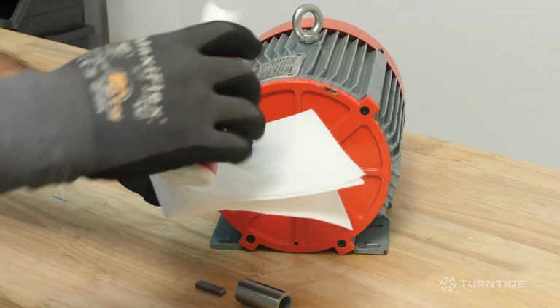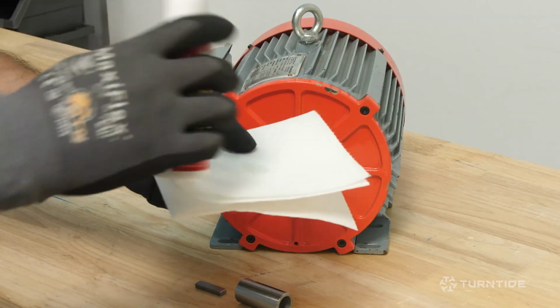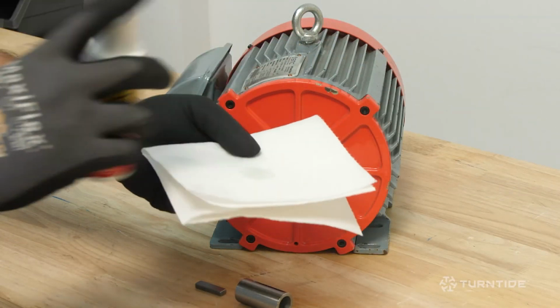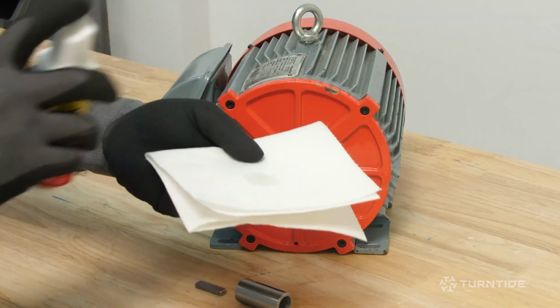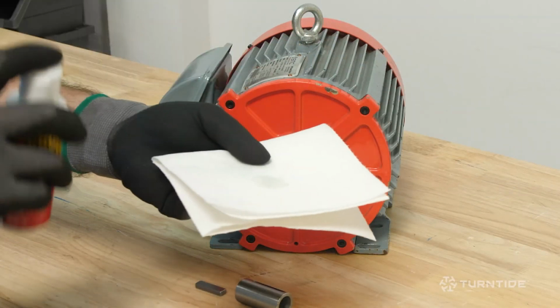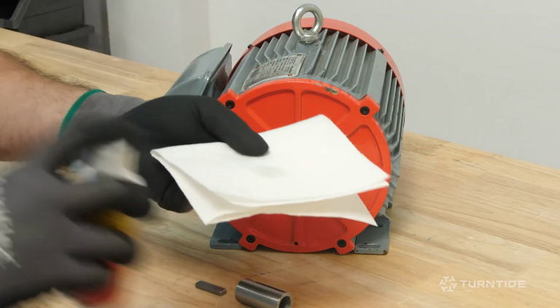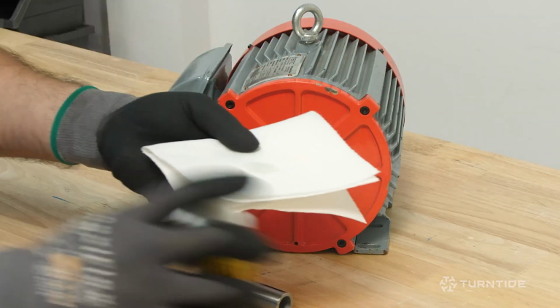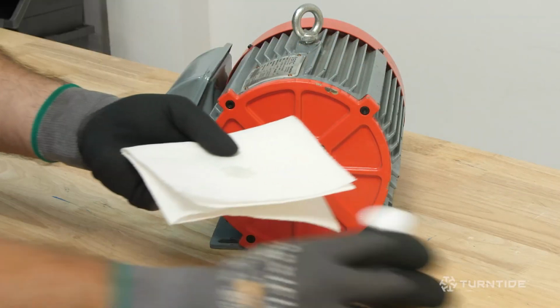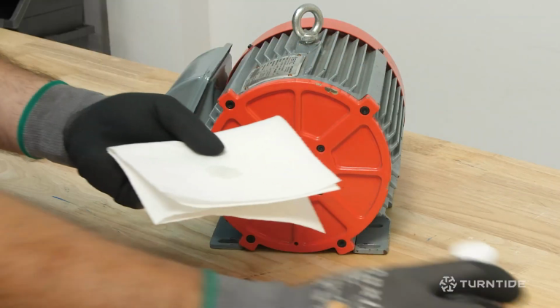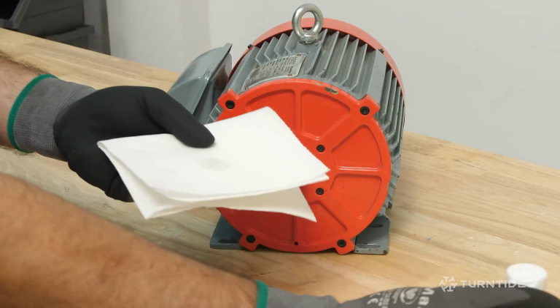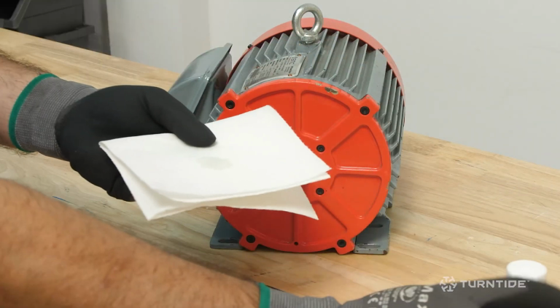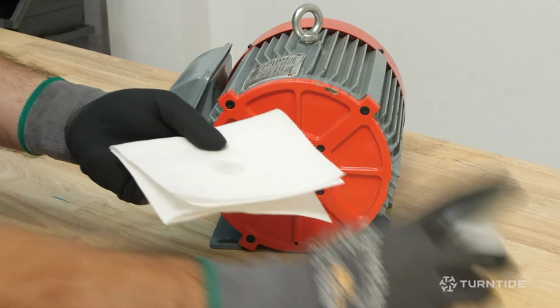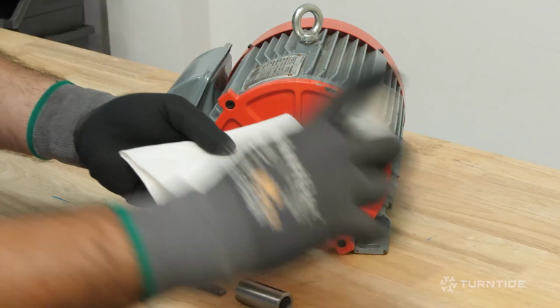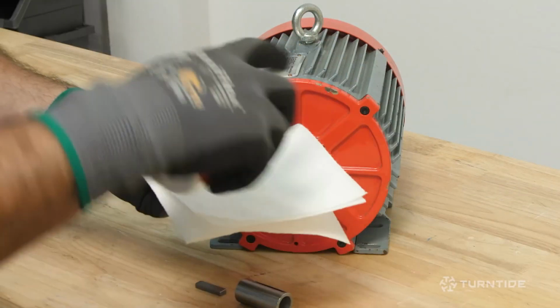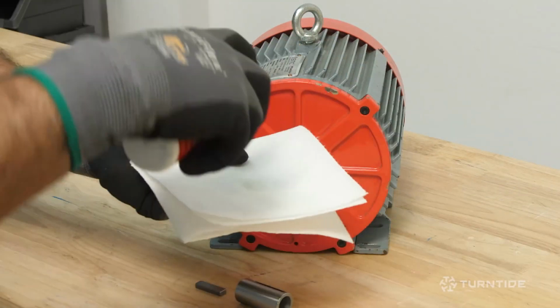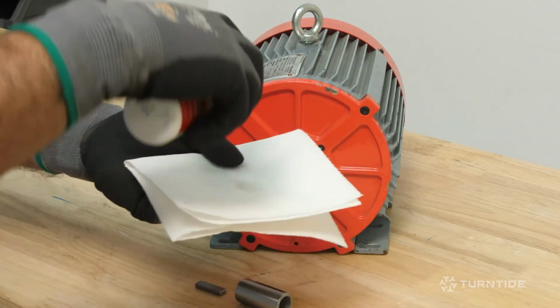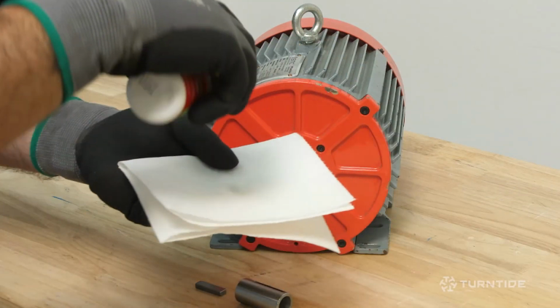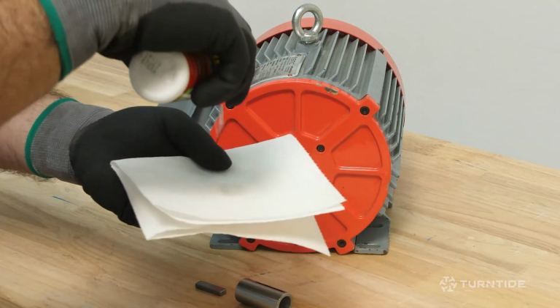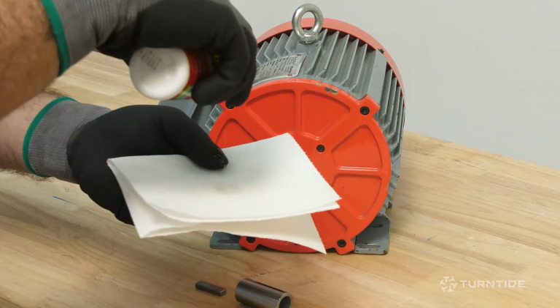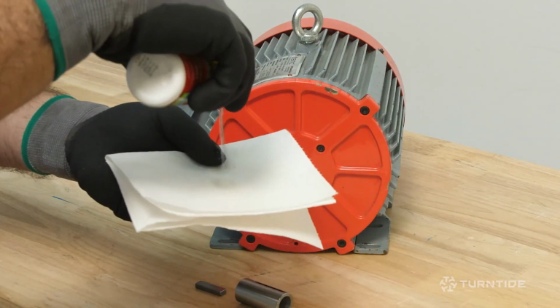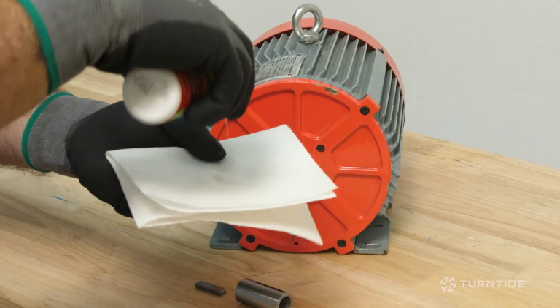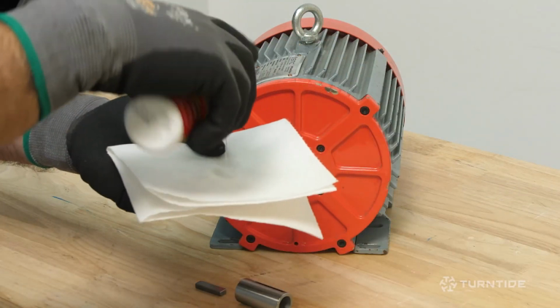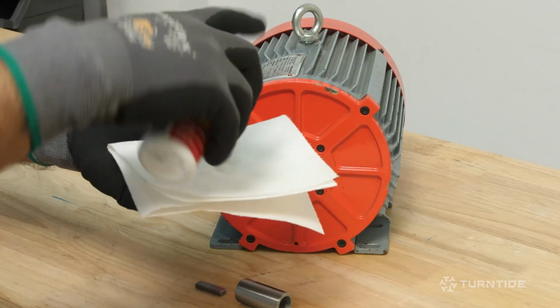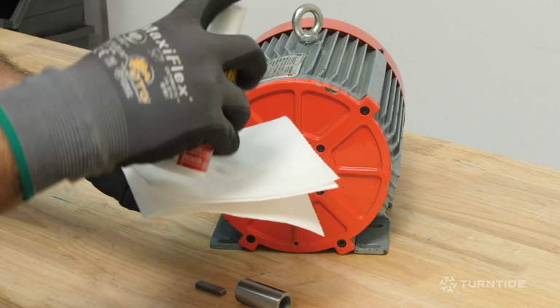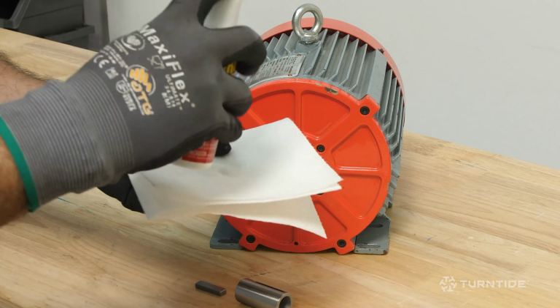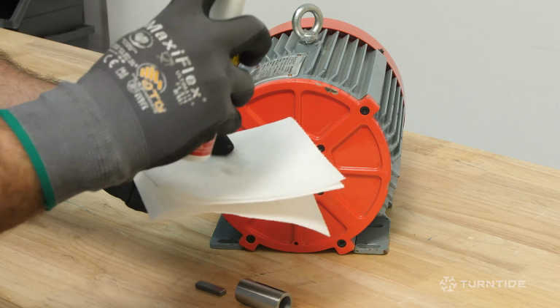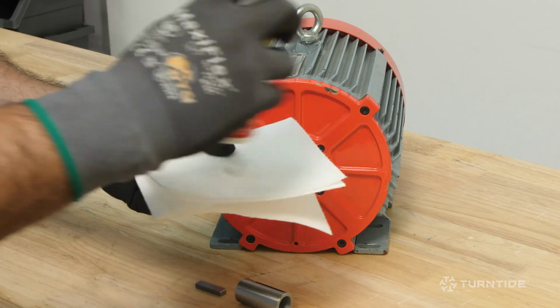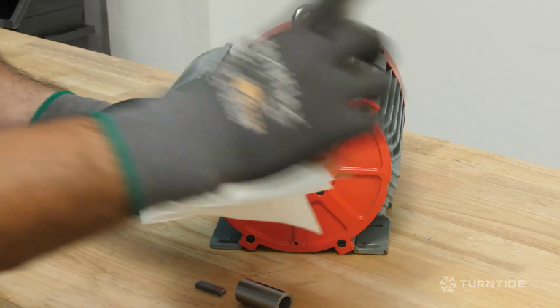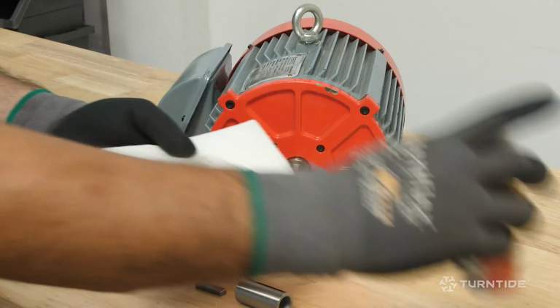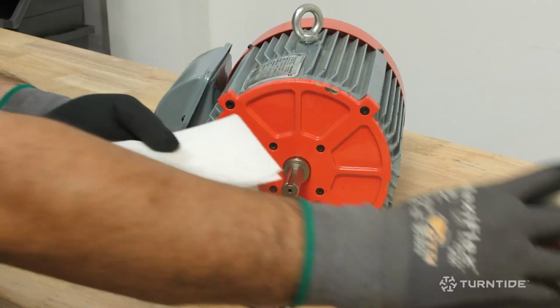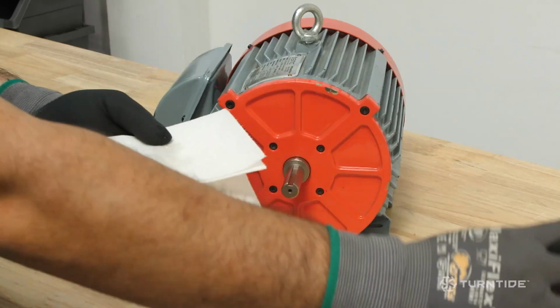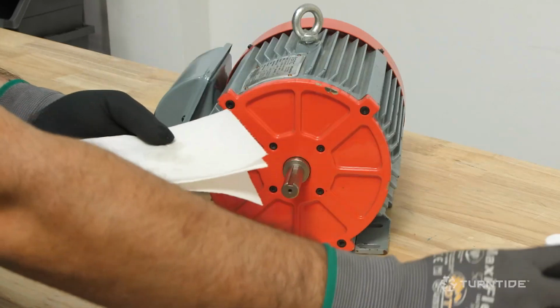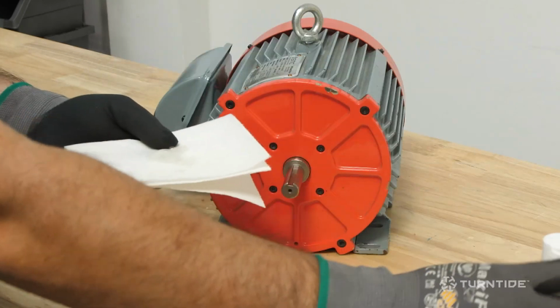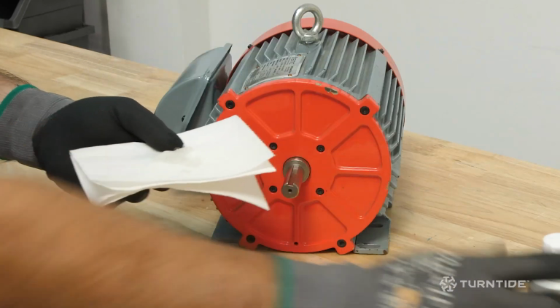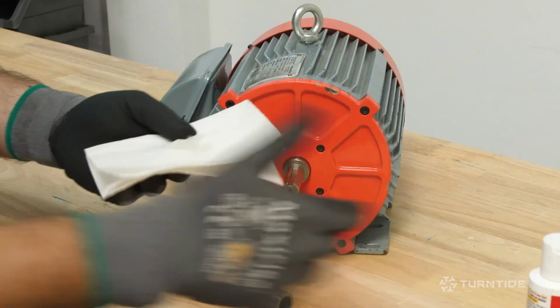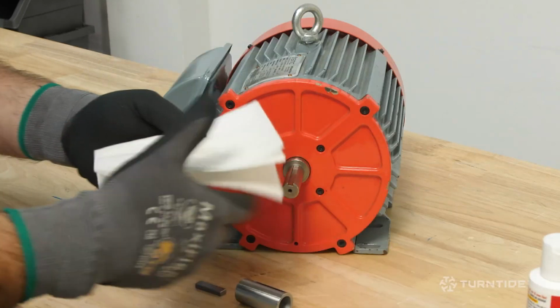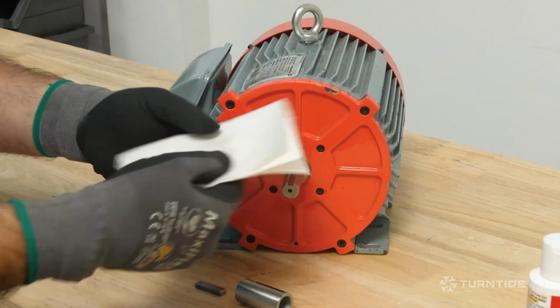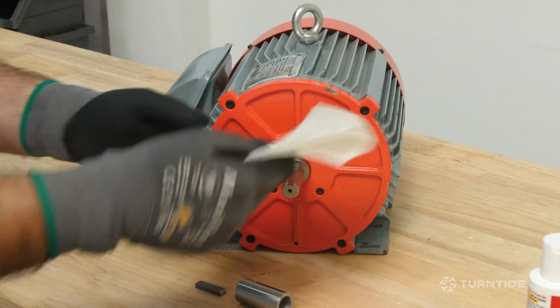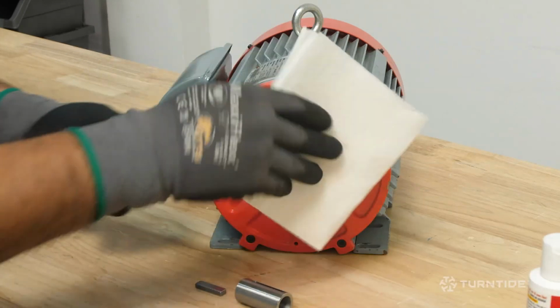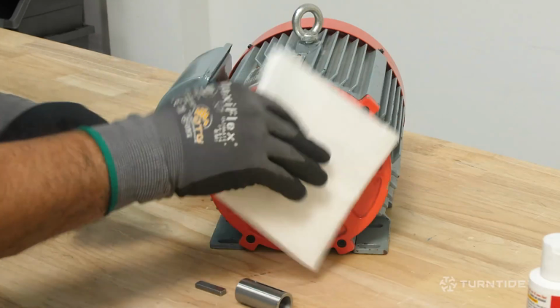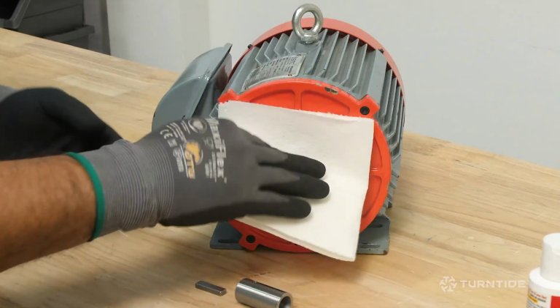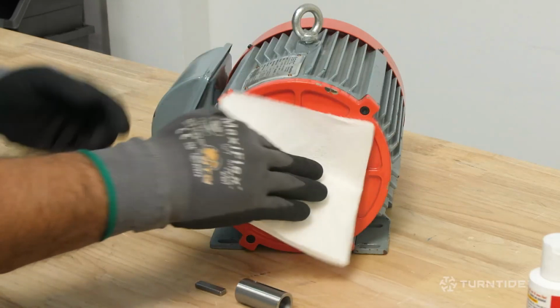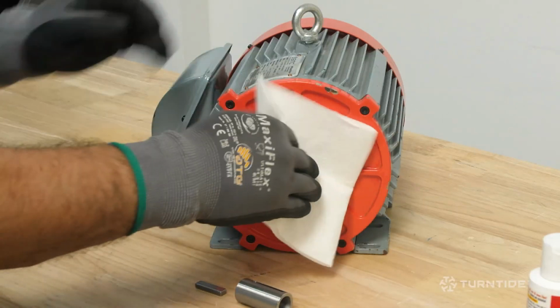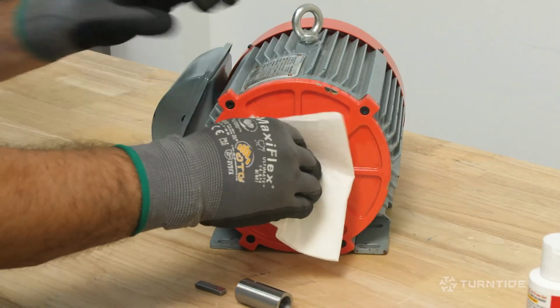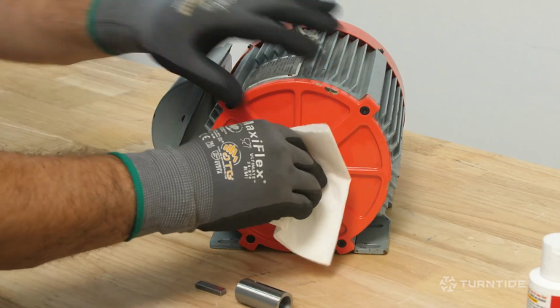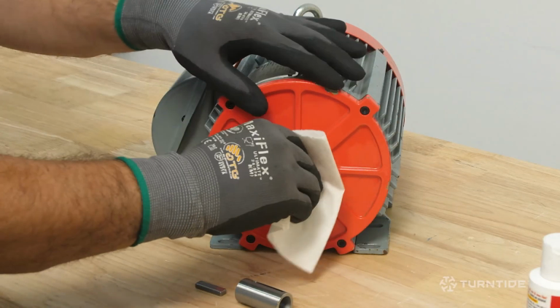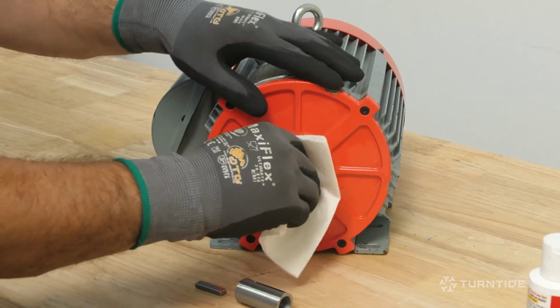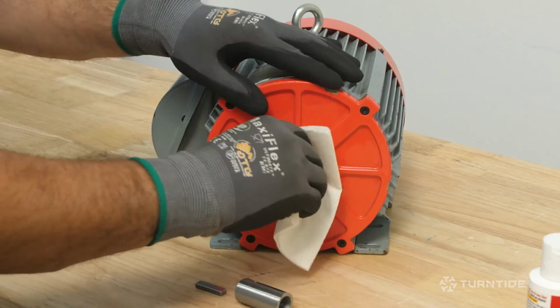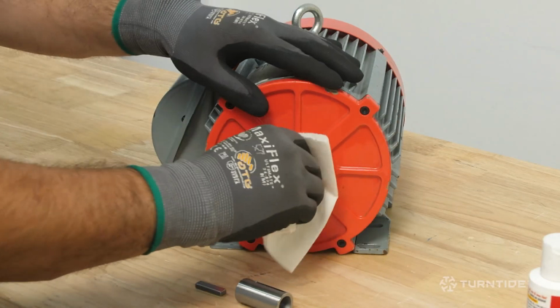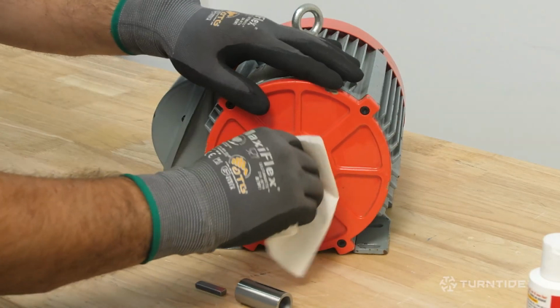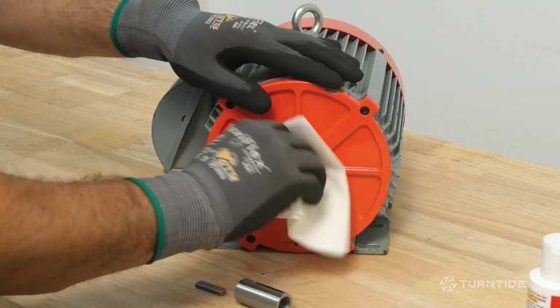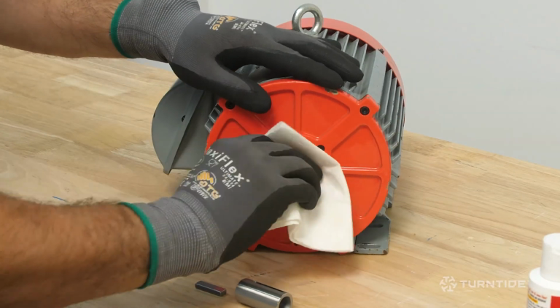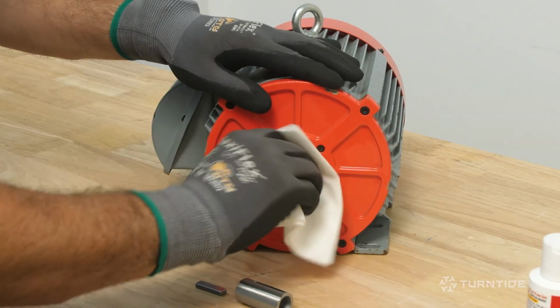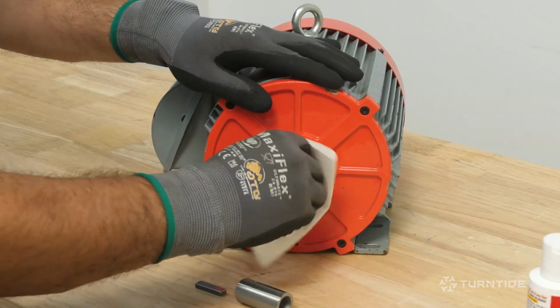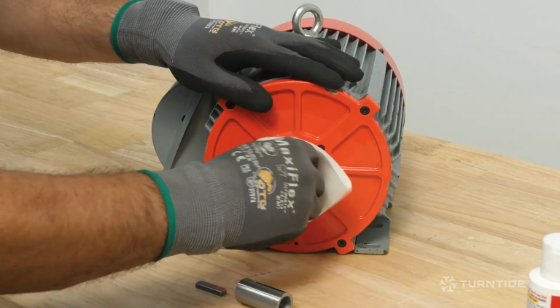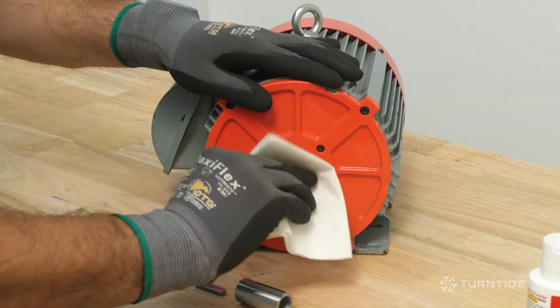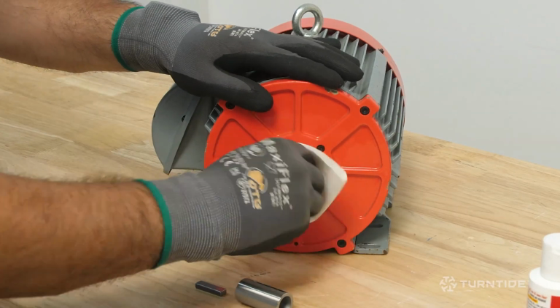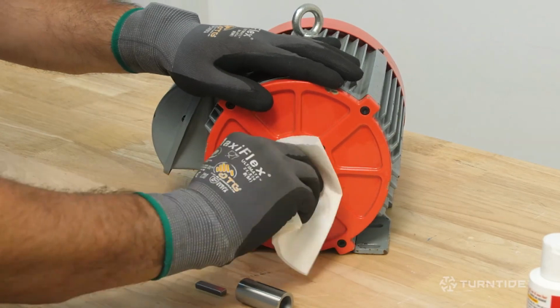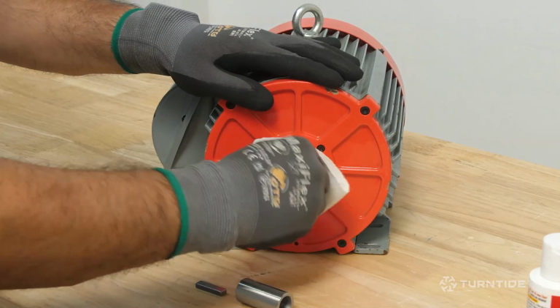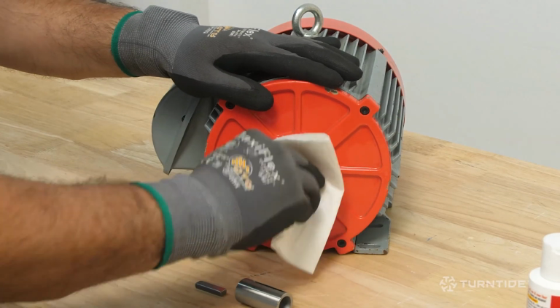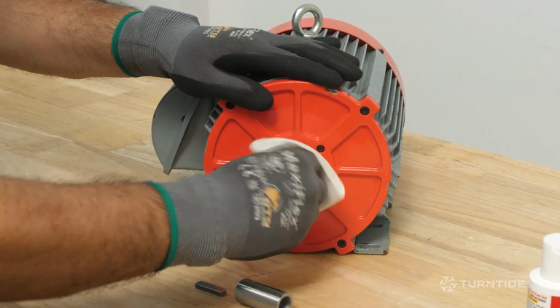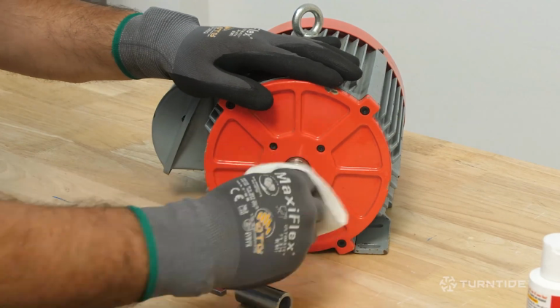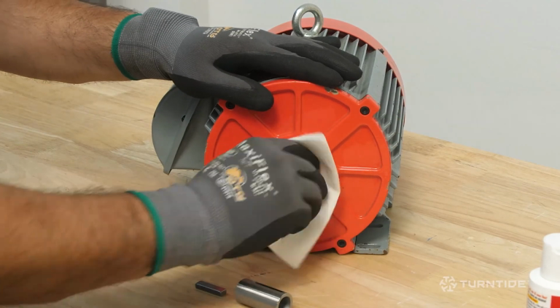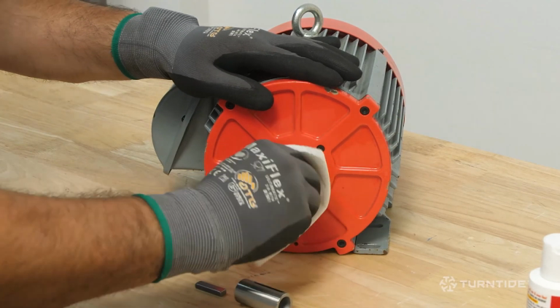First, thoroughly clean the motor shaft and shaft adapter with a degreaser to remove any residual manufacturing oils.